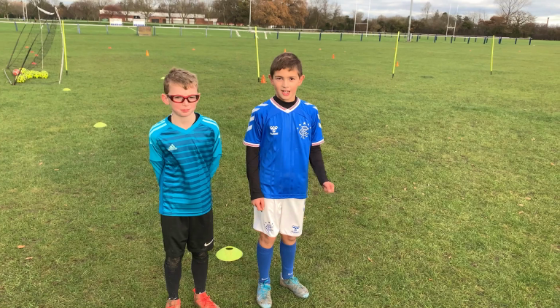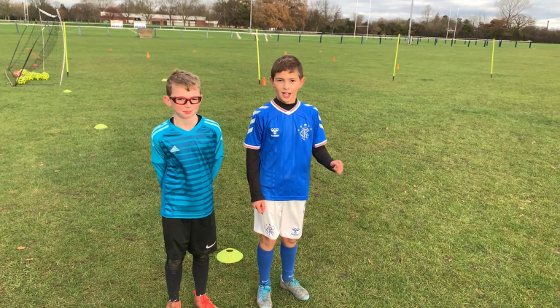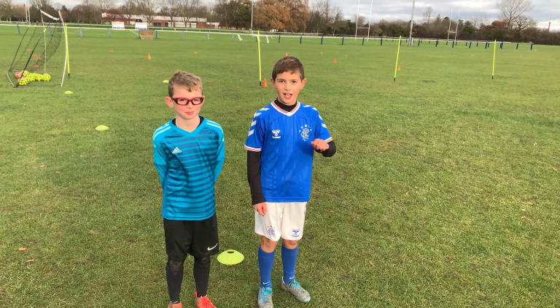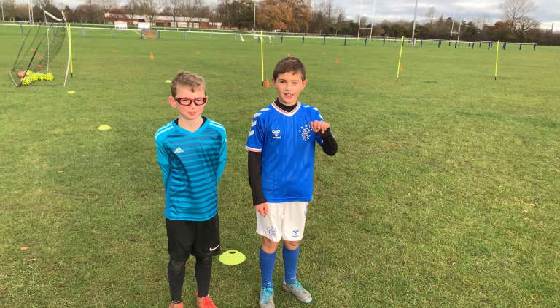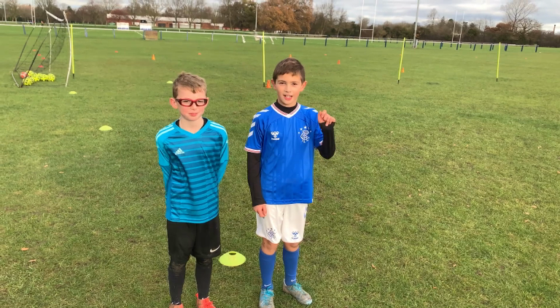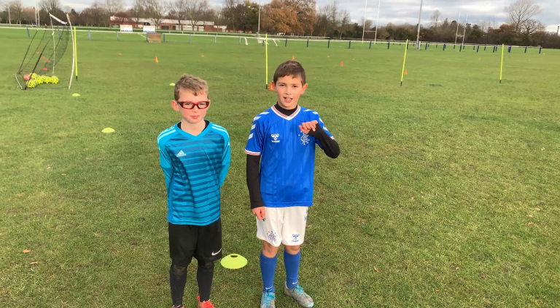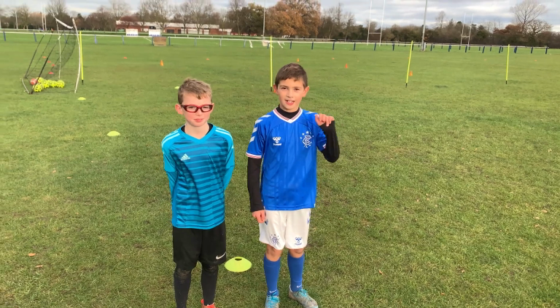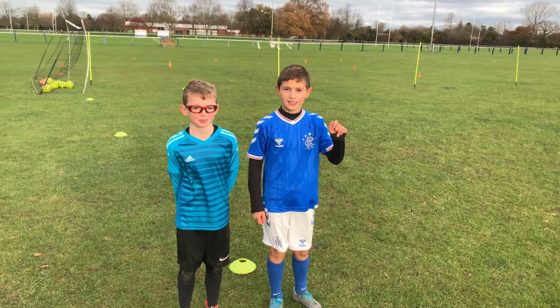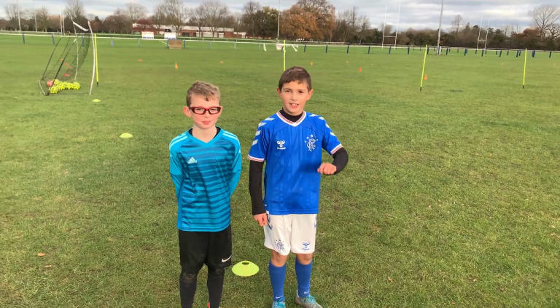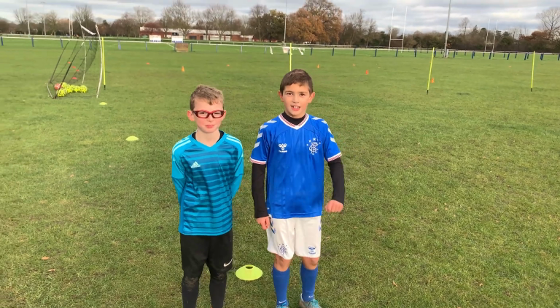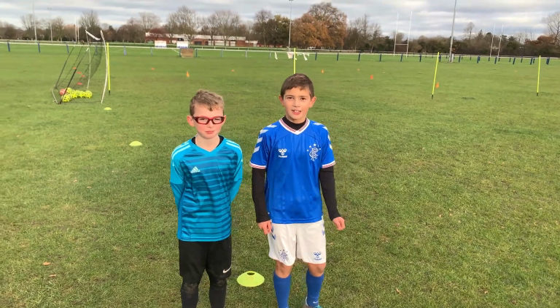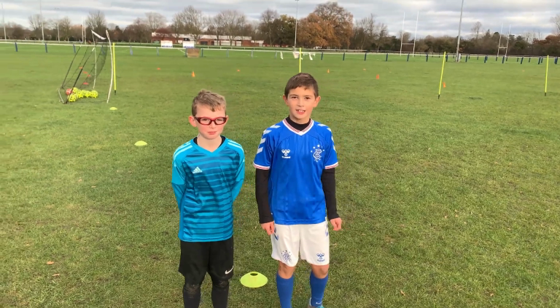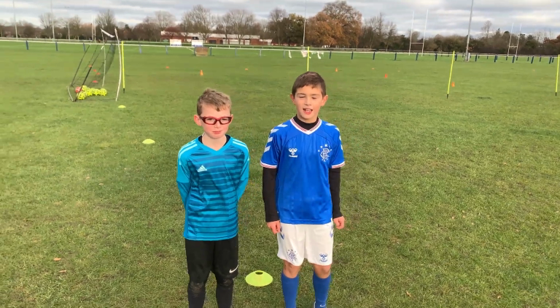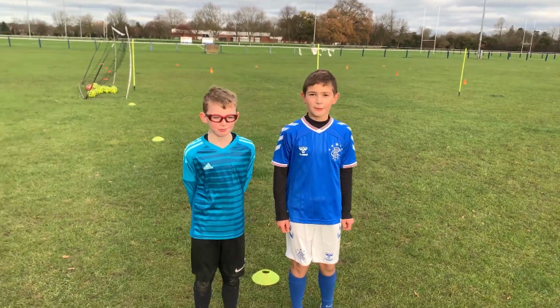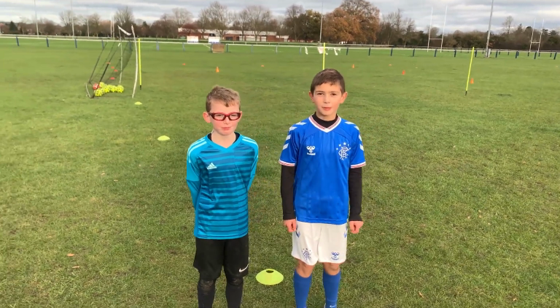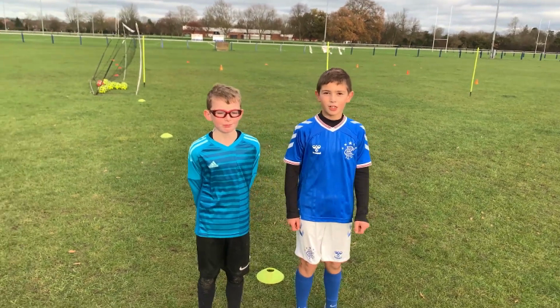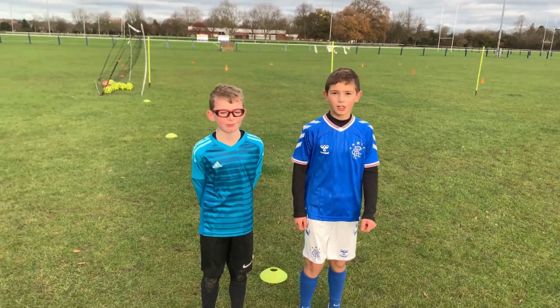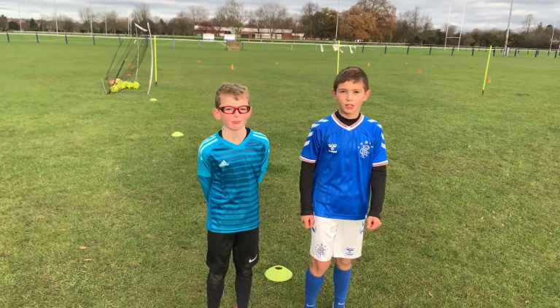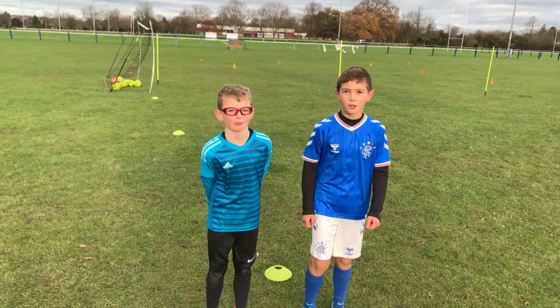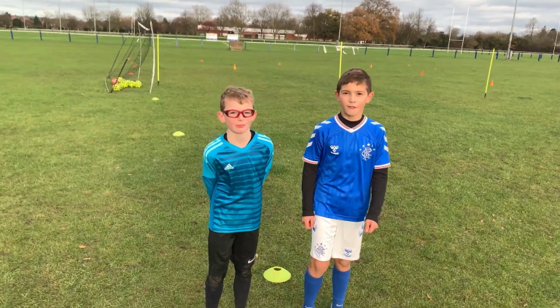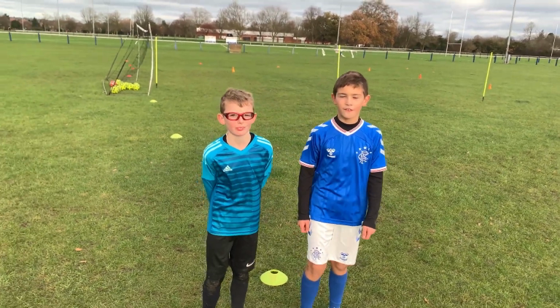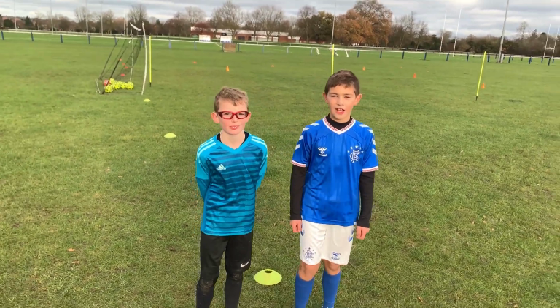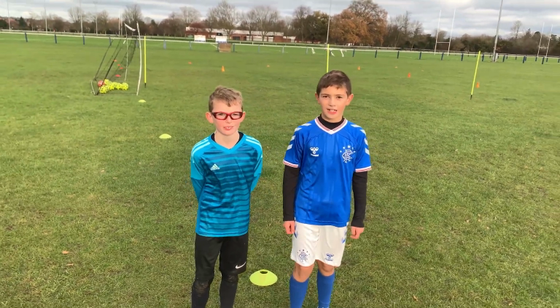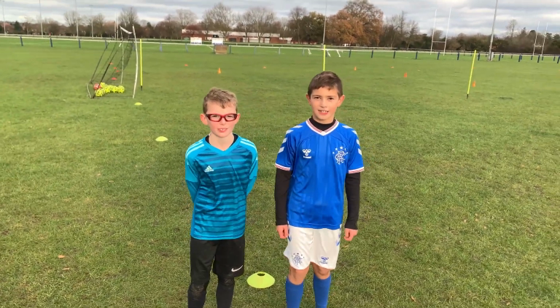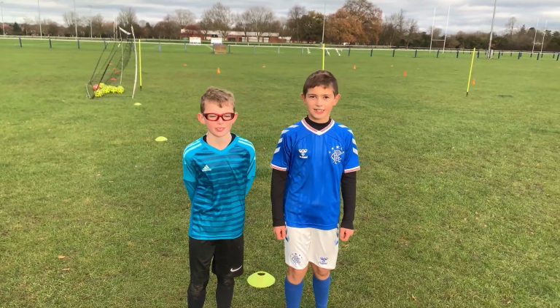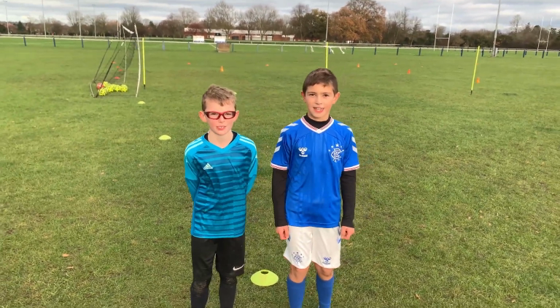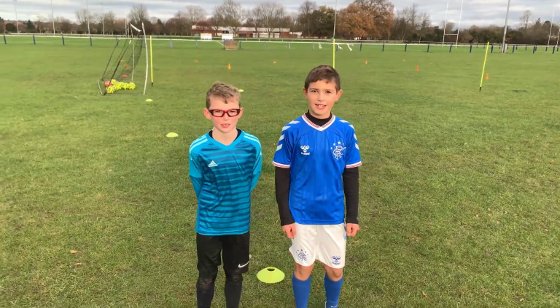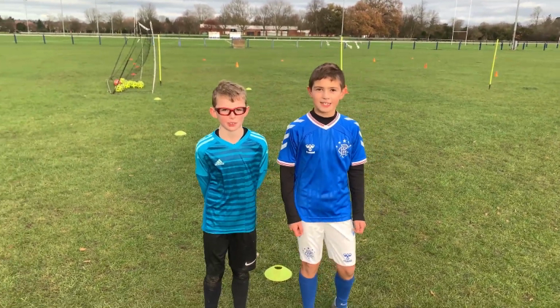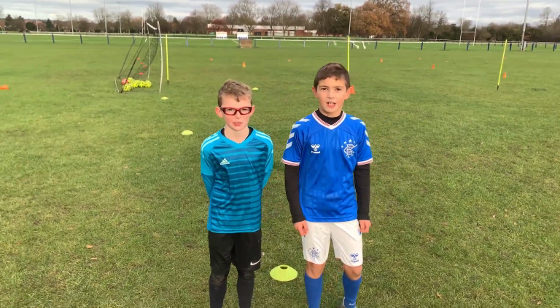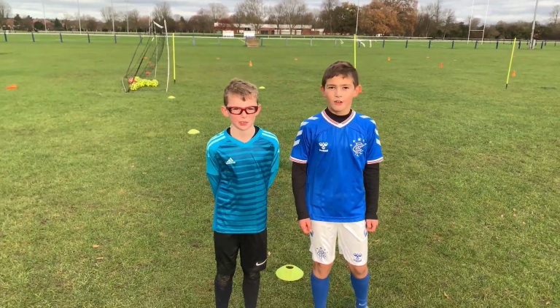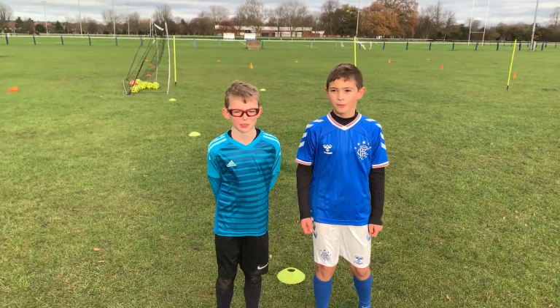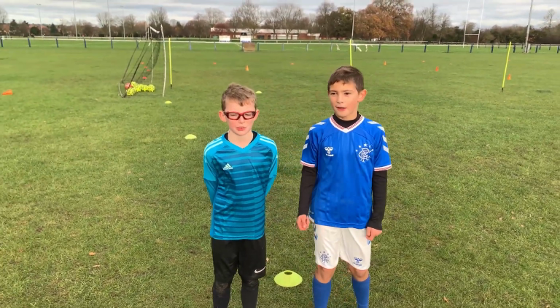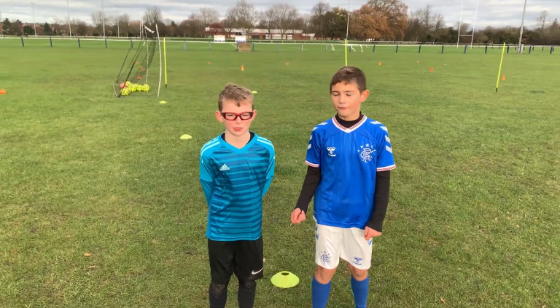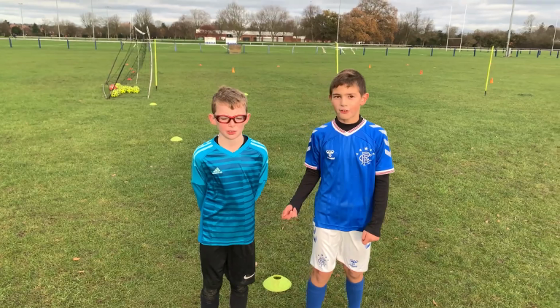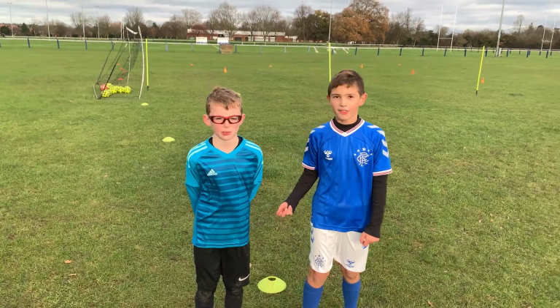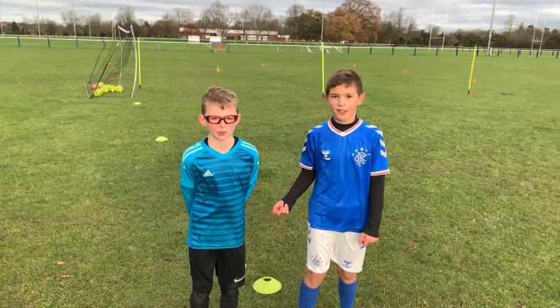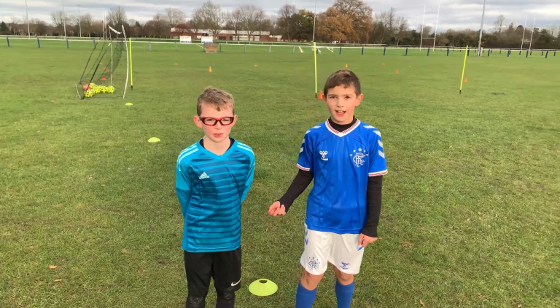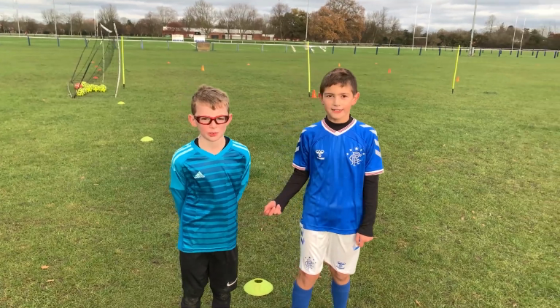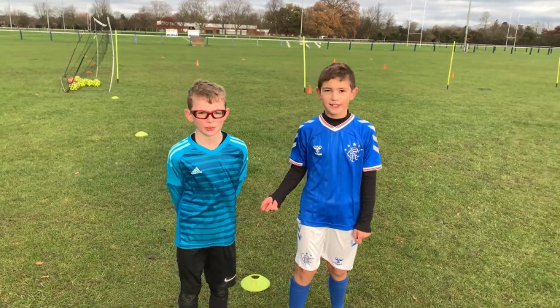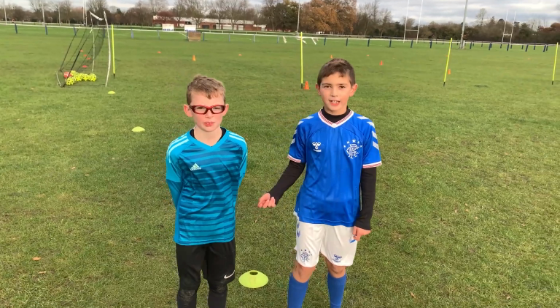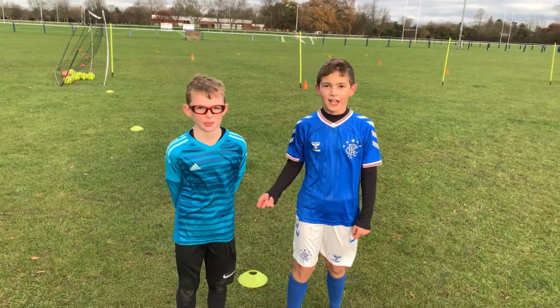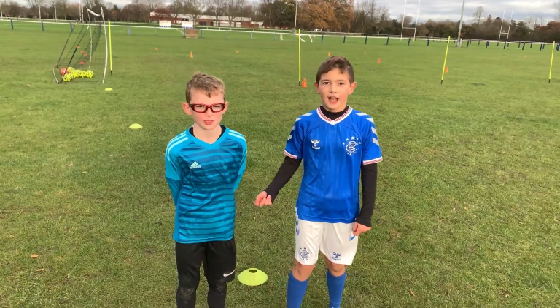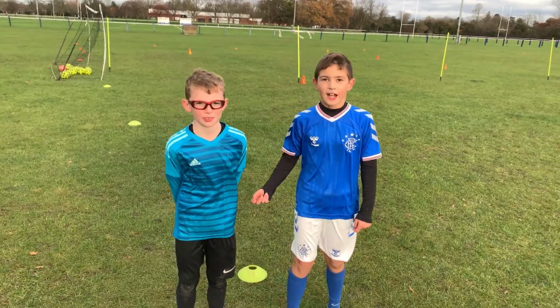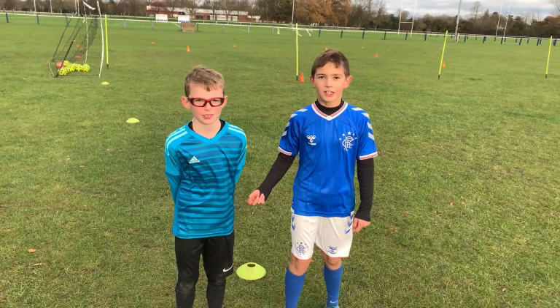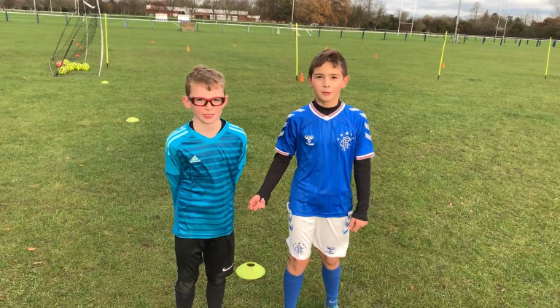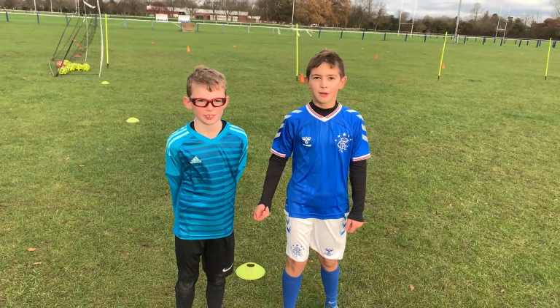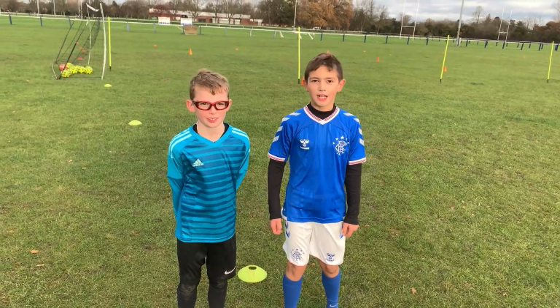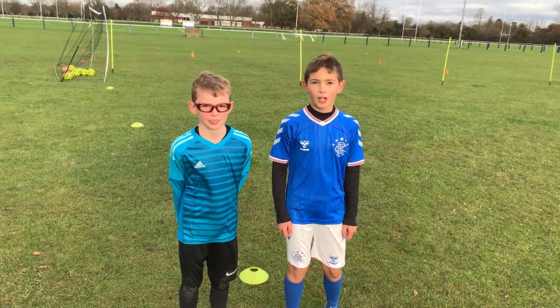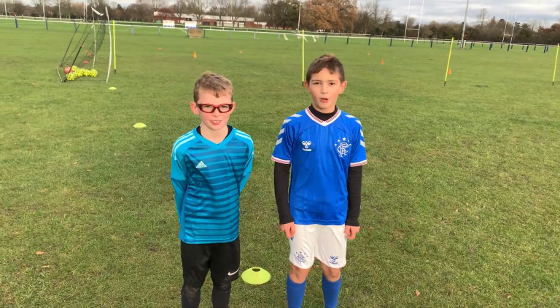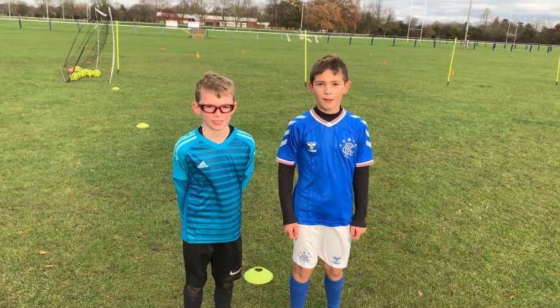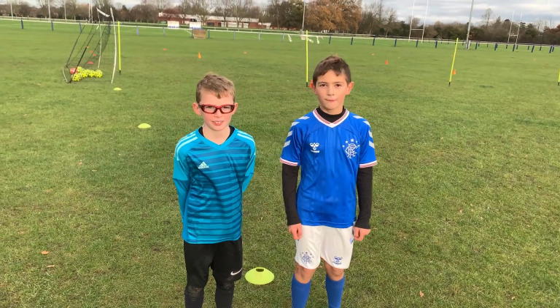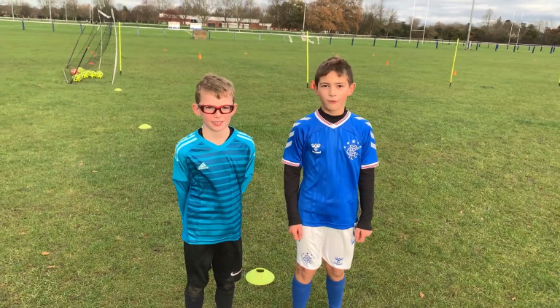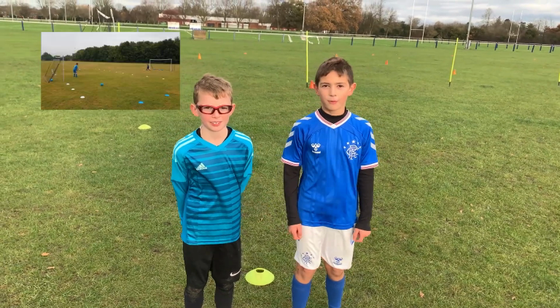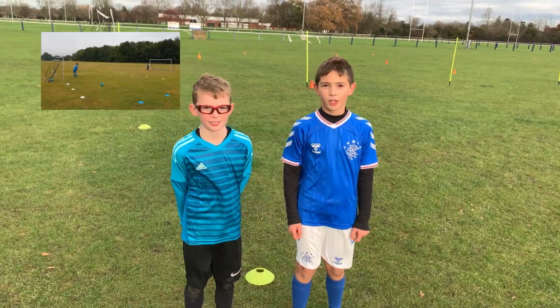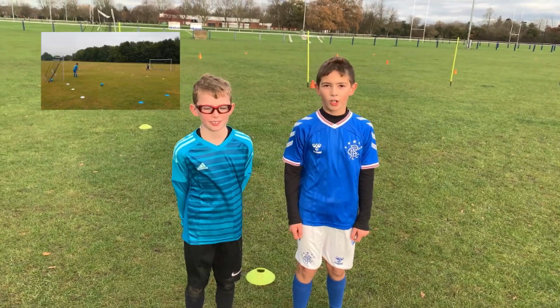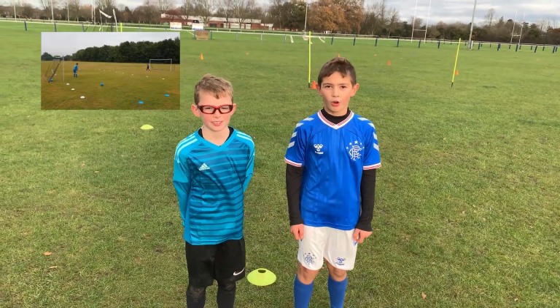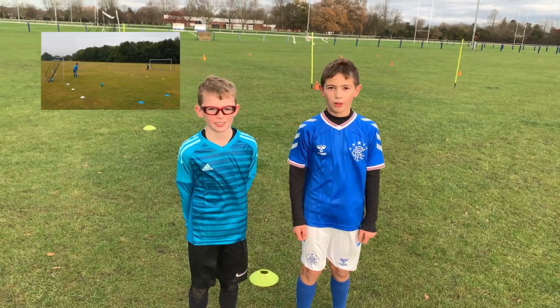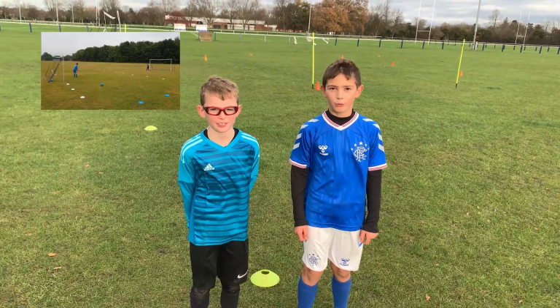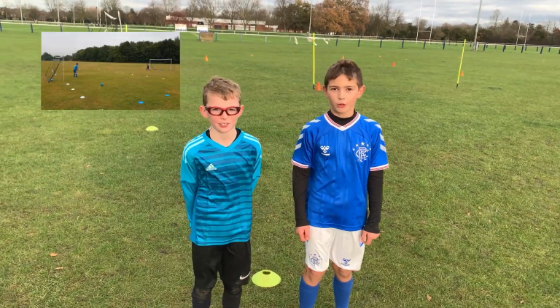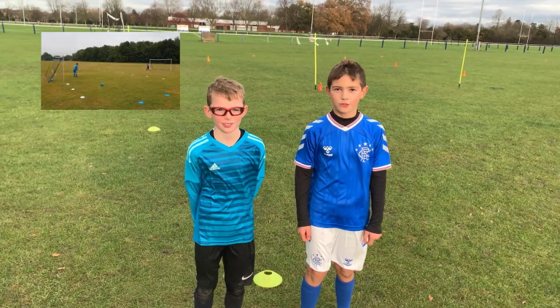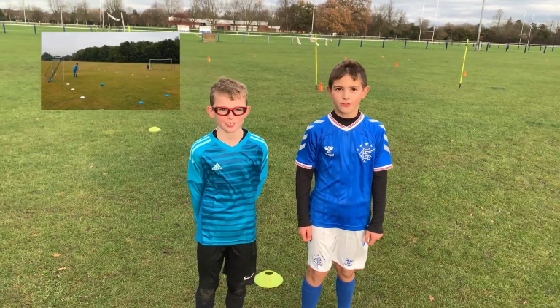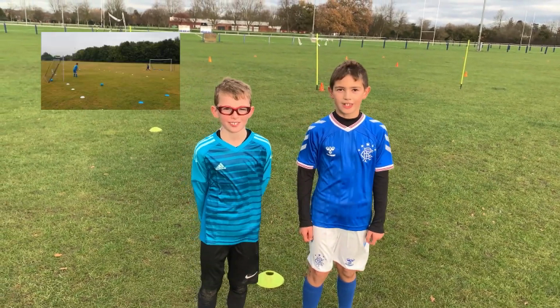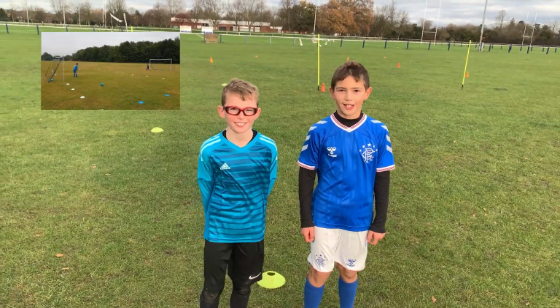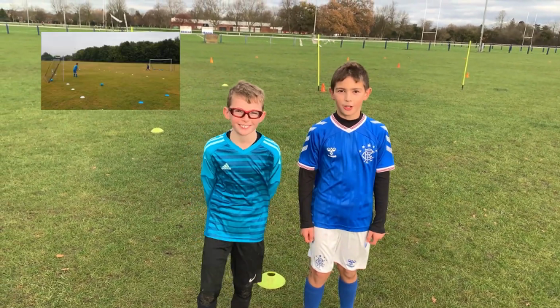Hi guys, so now I'm going to do a fitness test with my friend Isaac, and you may know him from the Goldy Wars video.